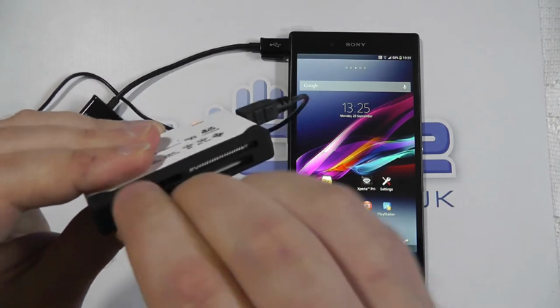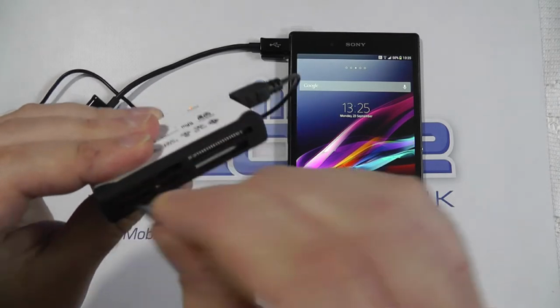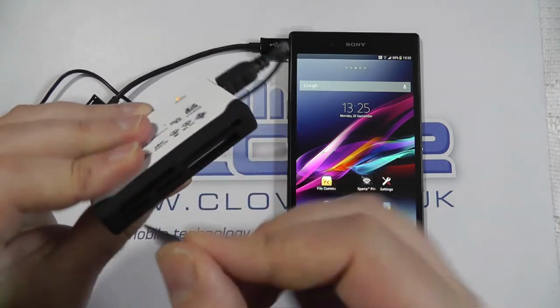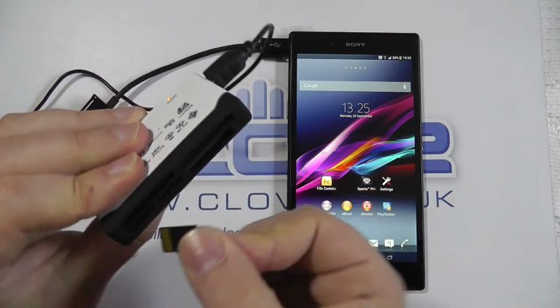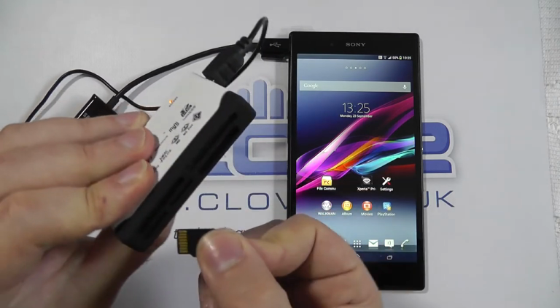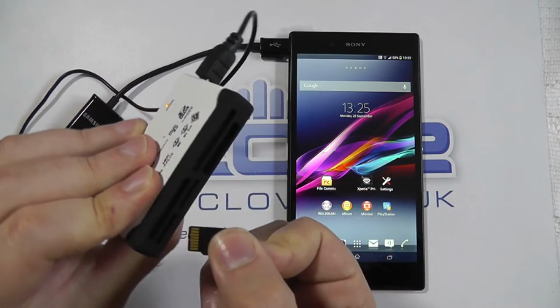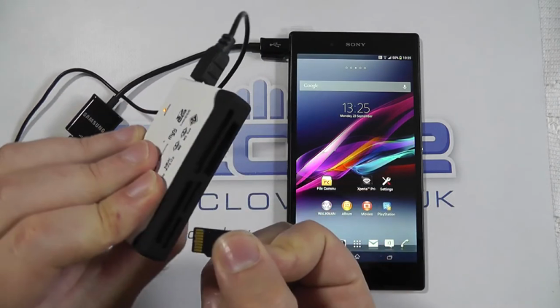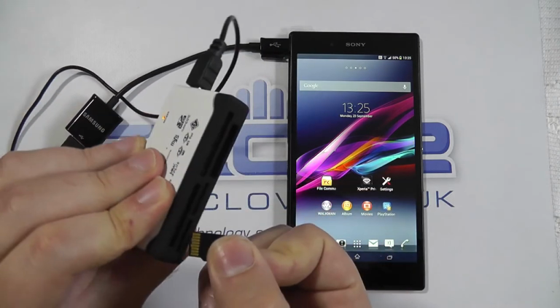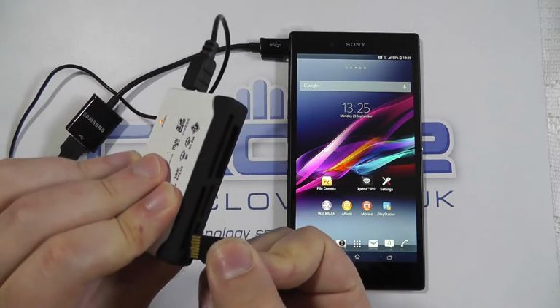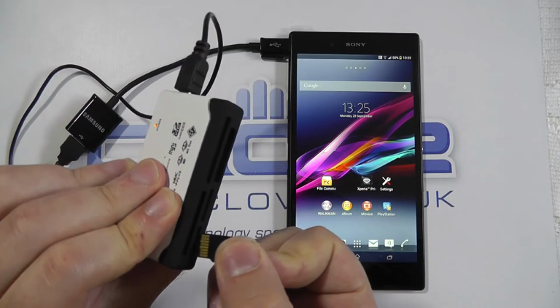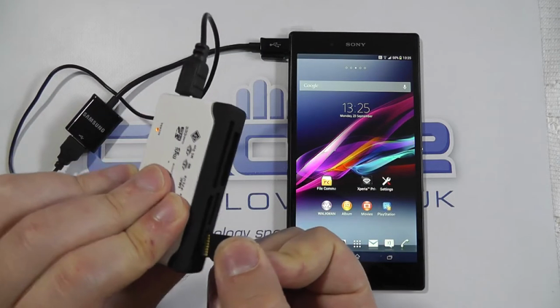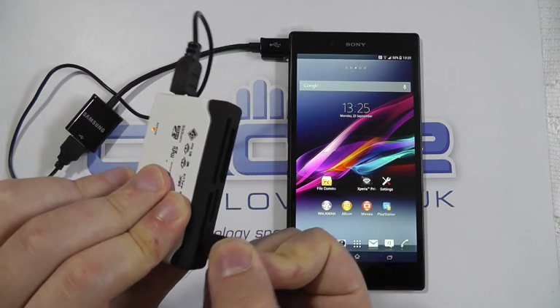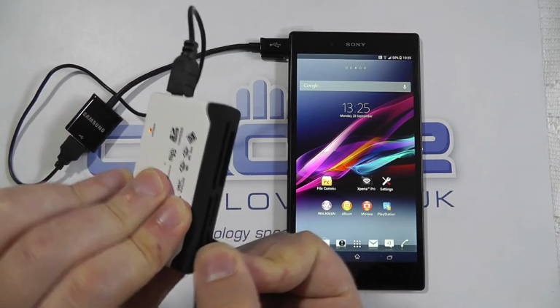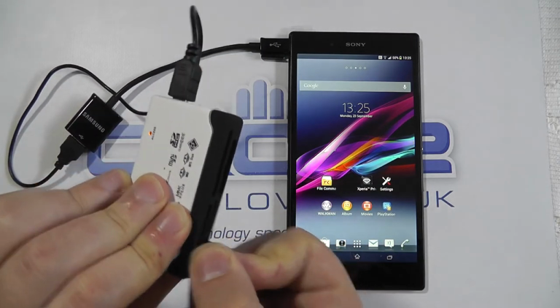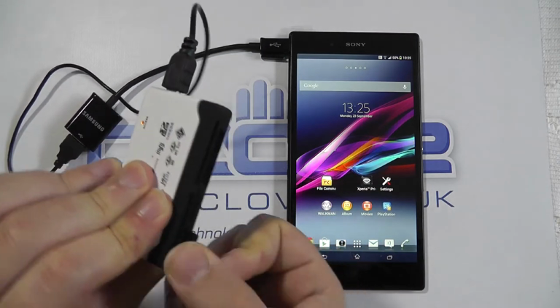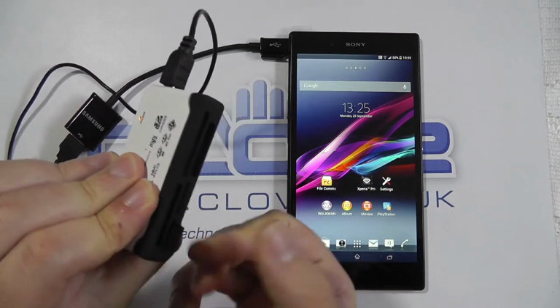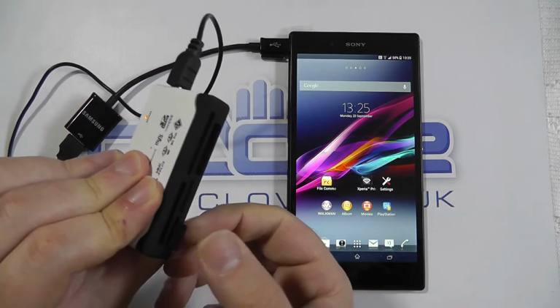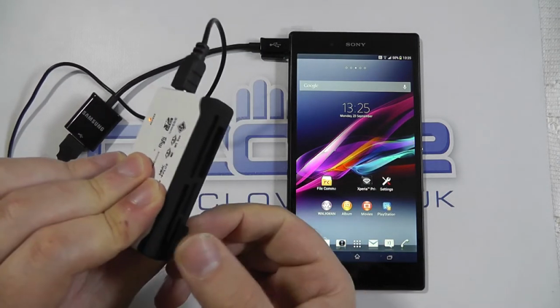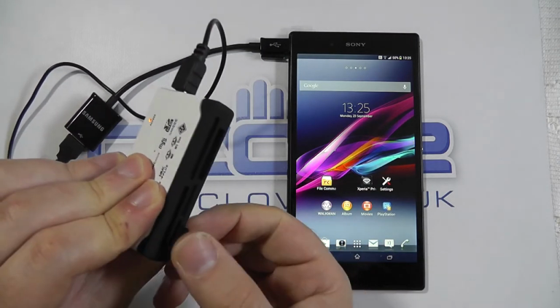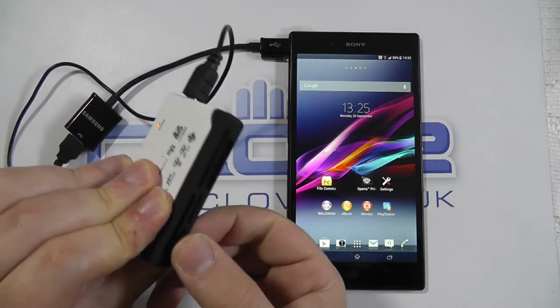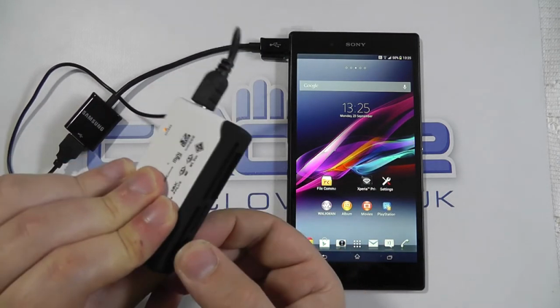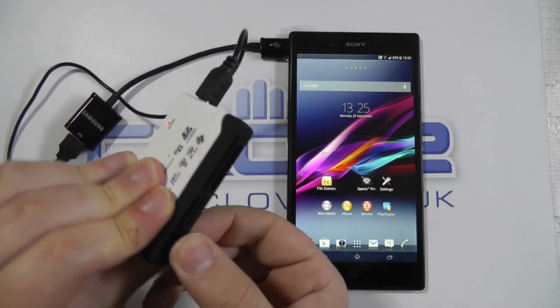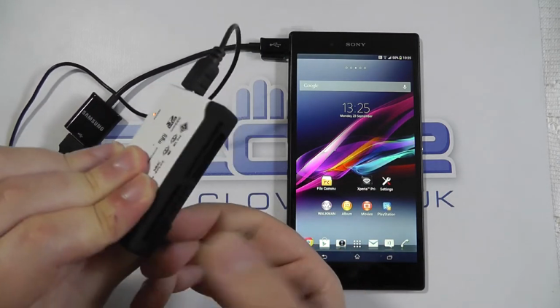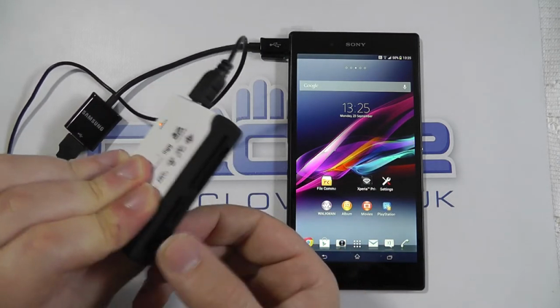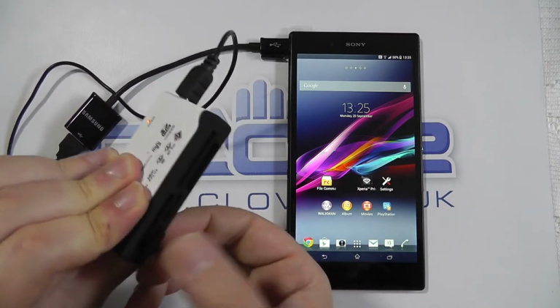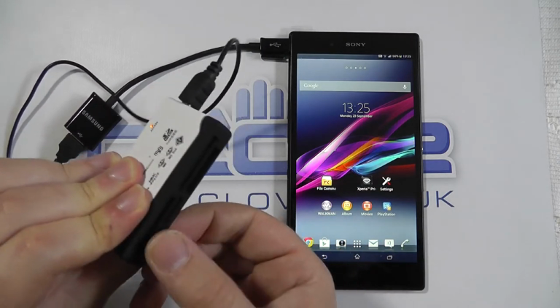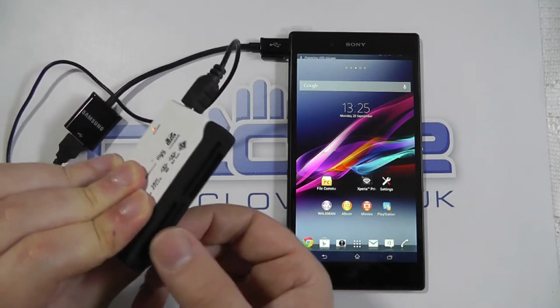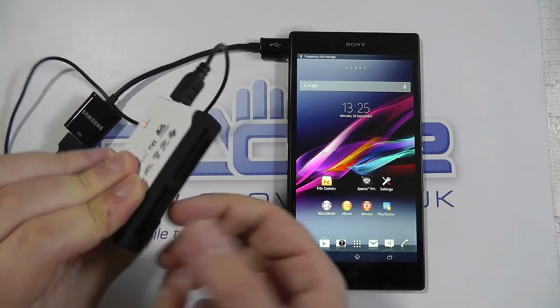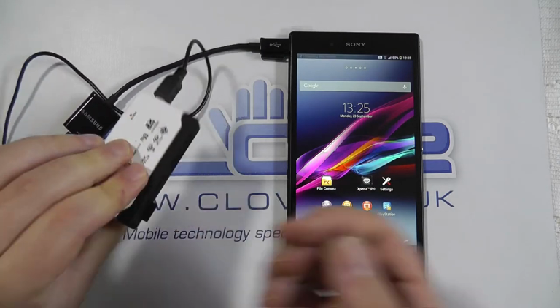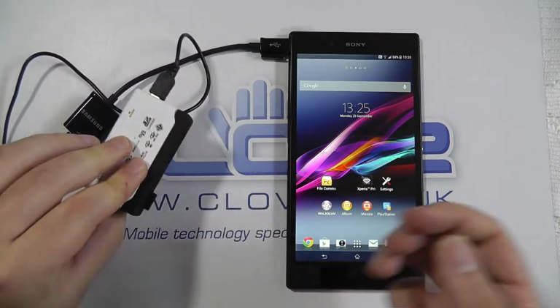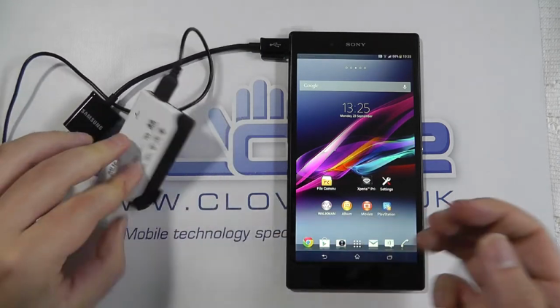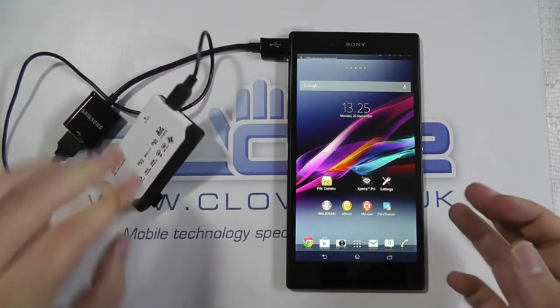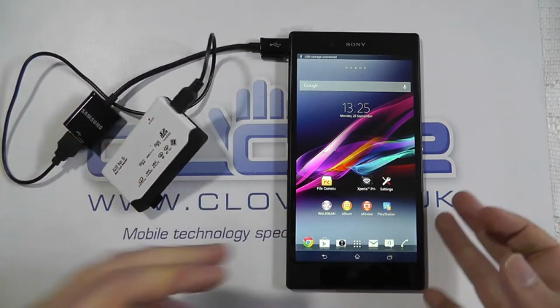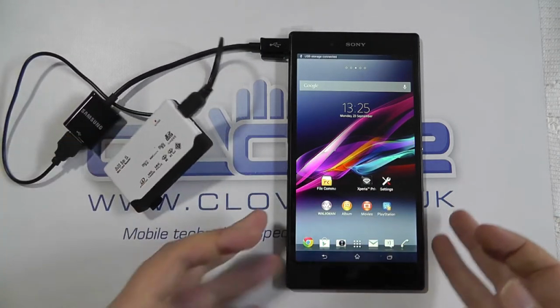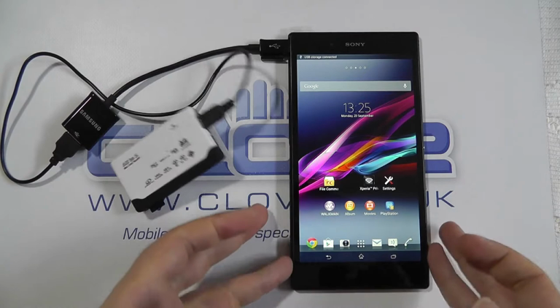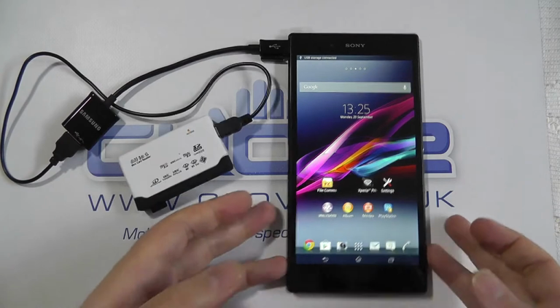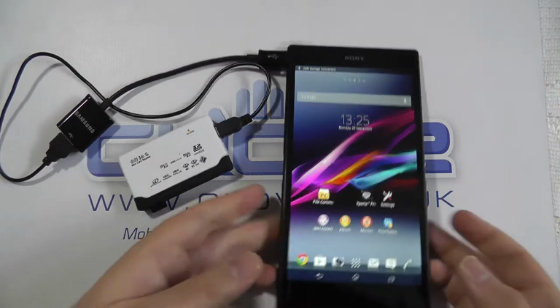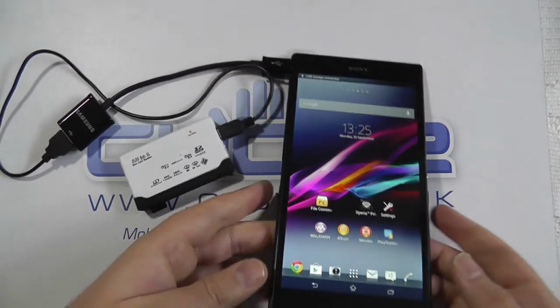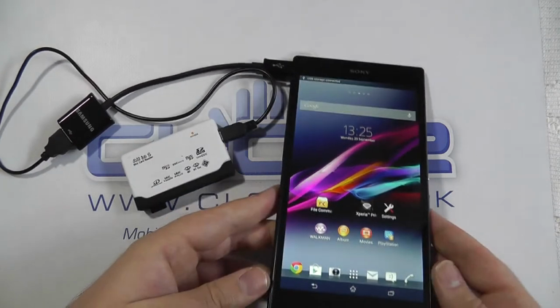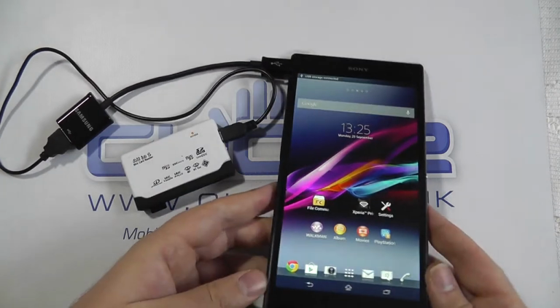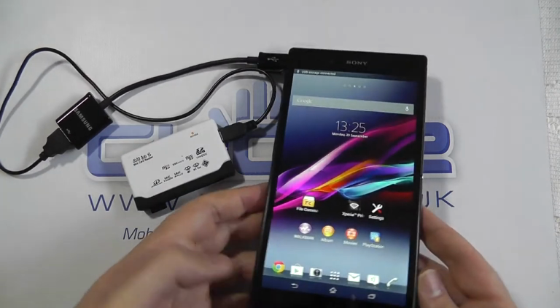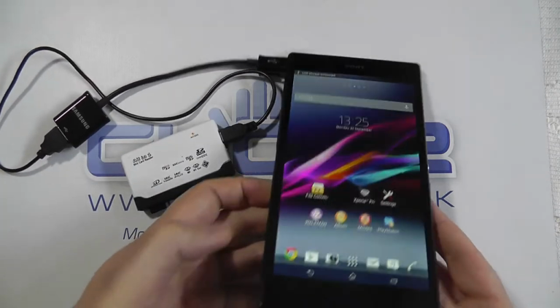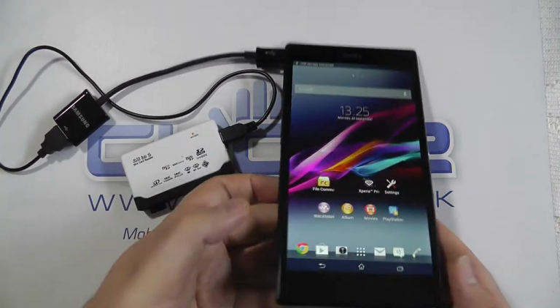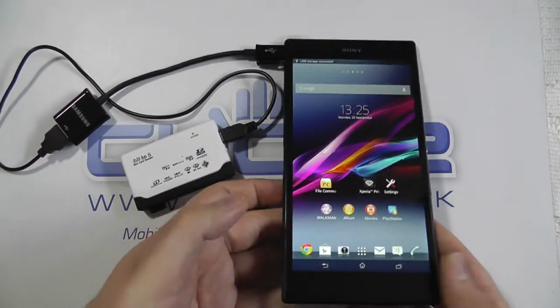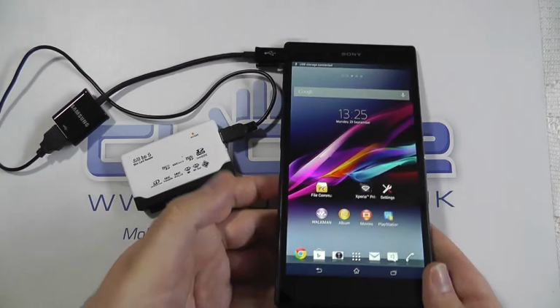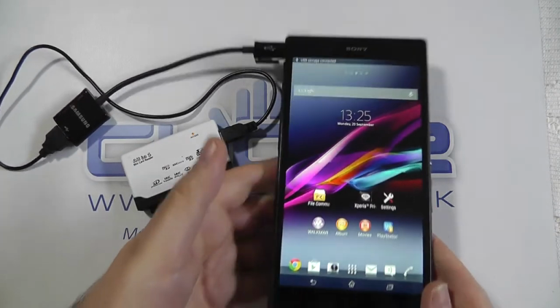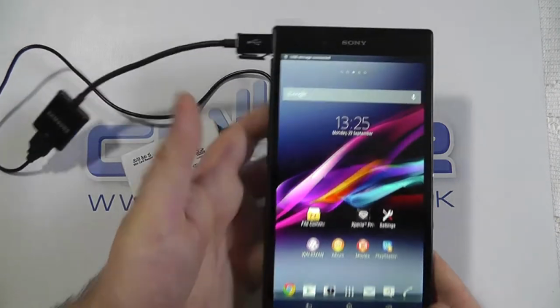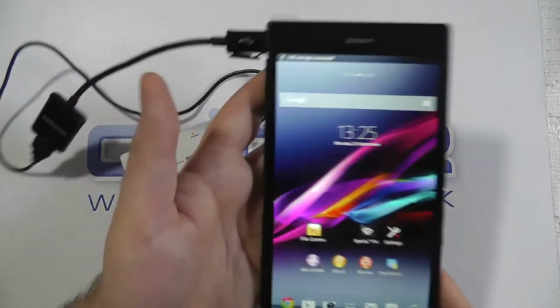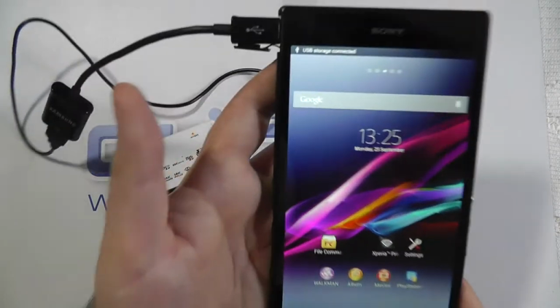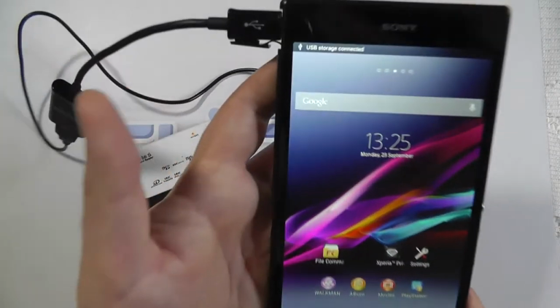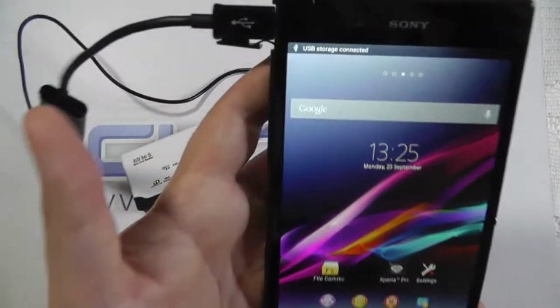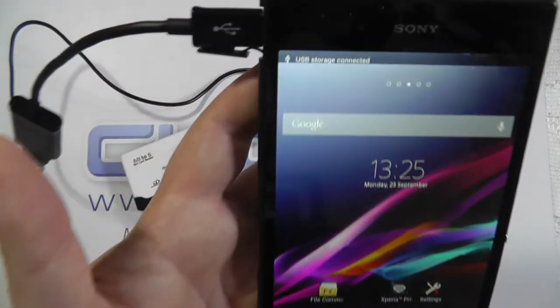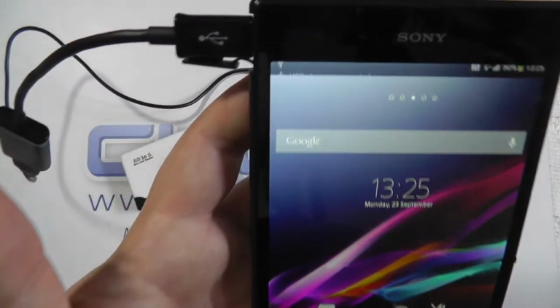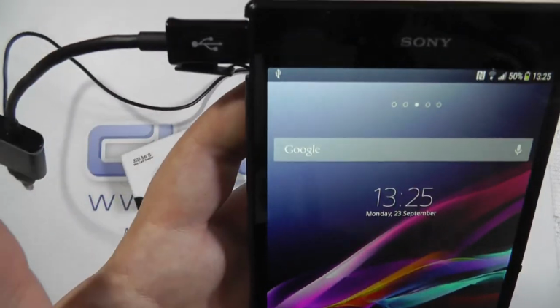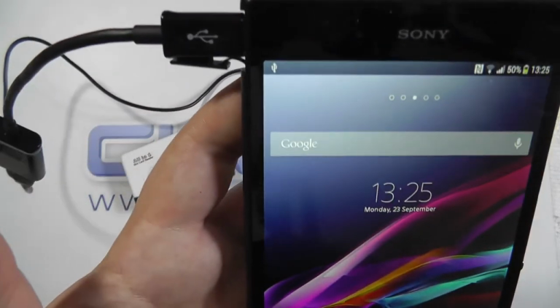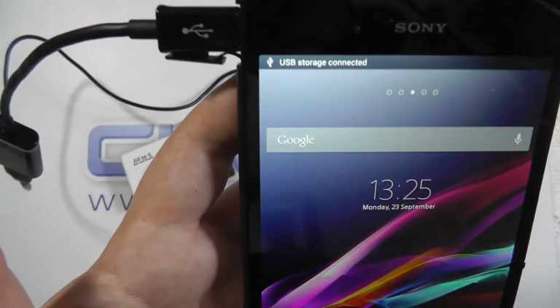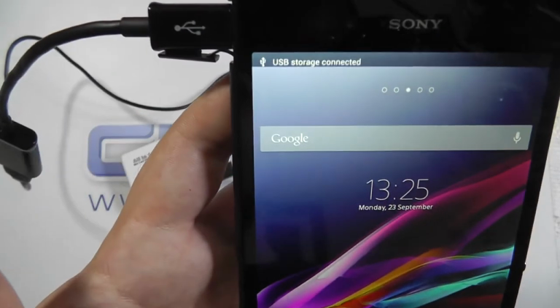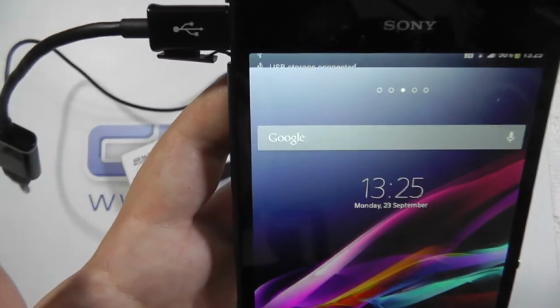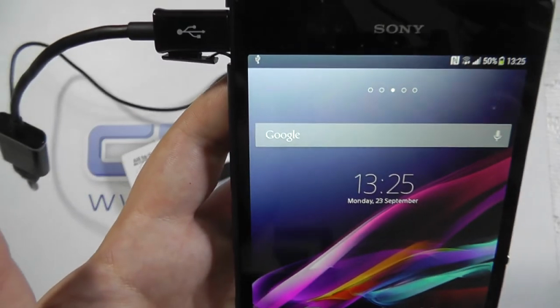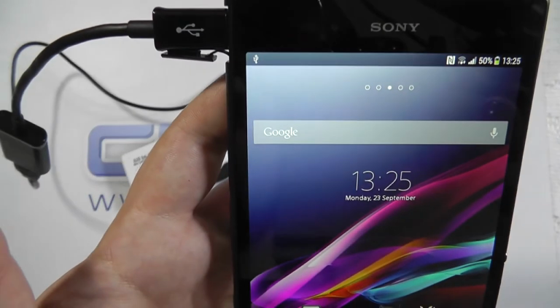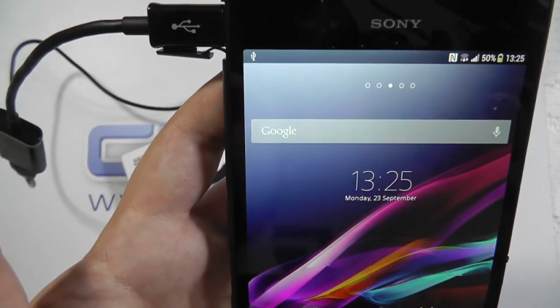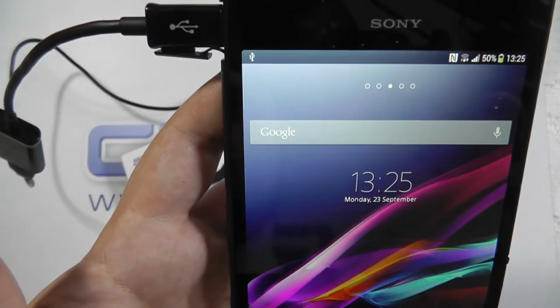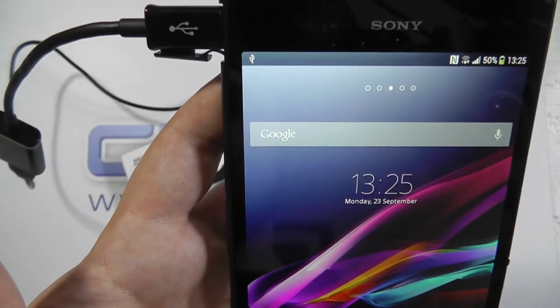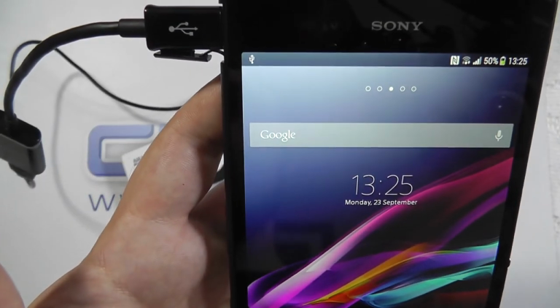I'm being warned here because I didn't safely remove — as you should do at all times. So USB card reader attached. Let's put in a micro SD card here. Other way around — everything's going in the wrong way today. And preparing... connected, connected, just like last time.